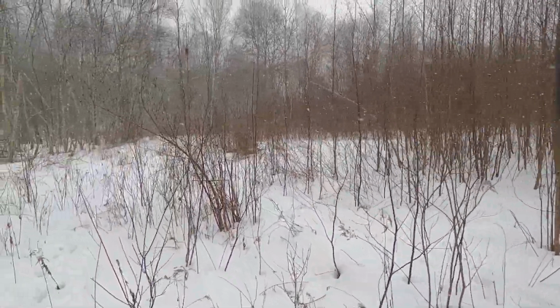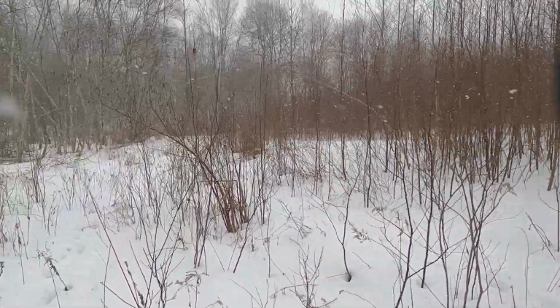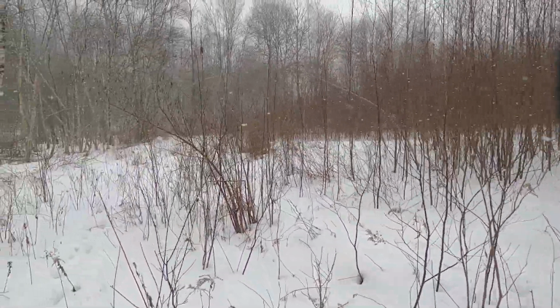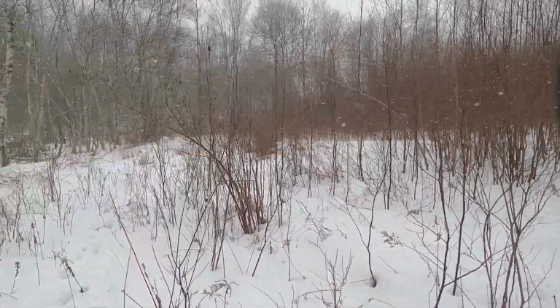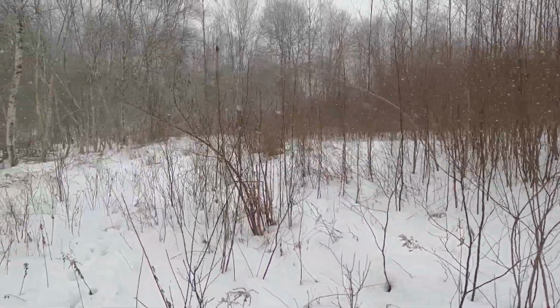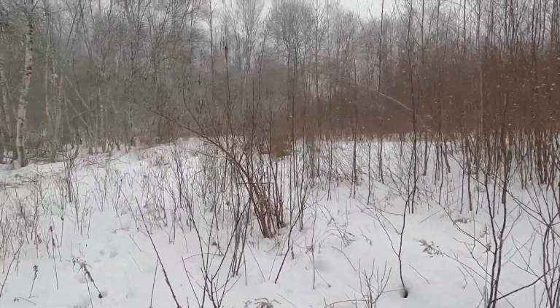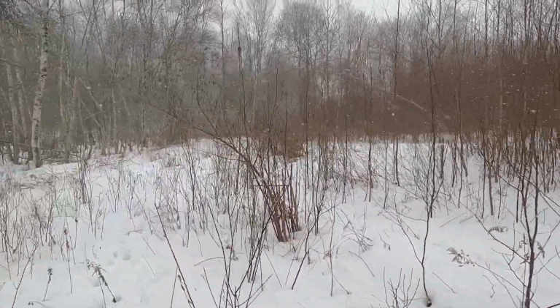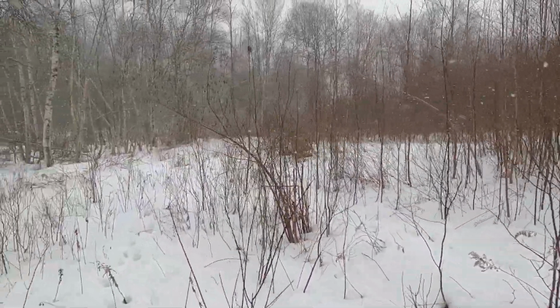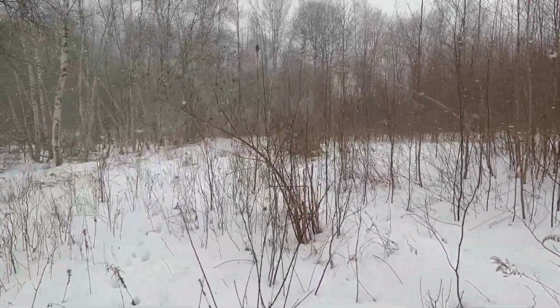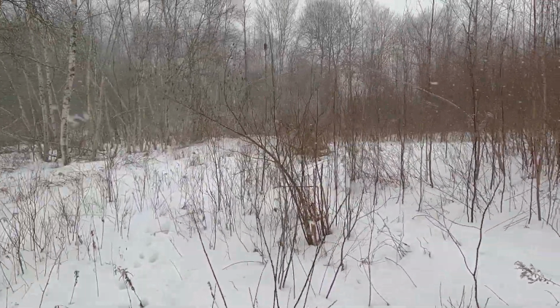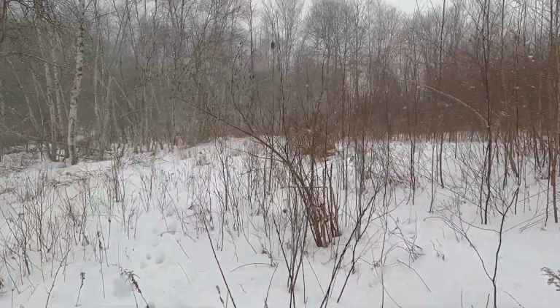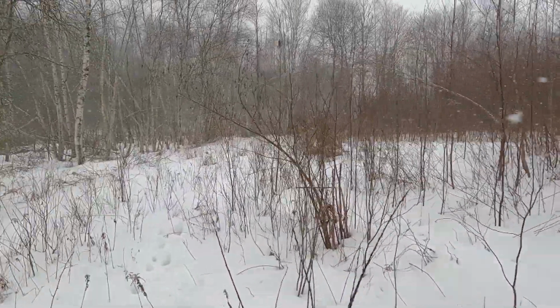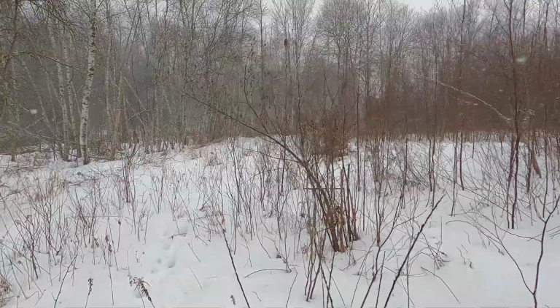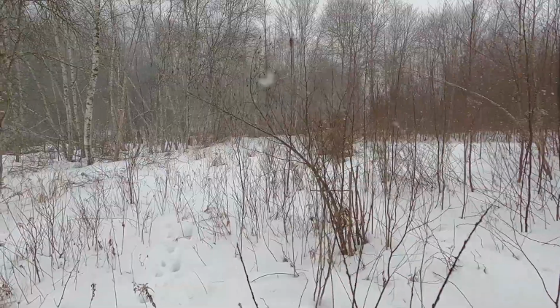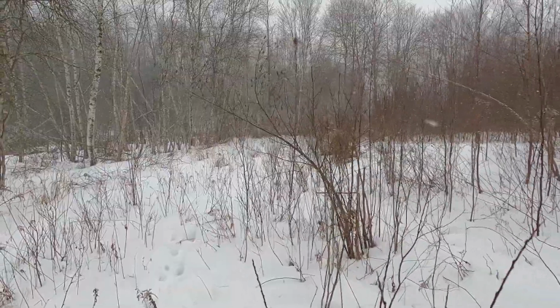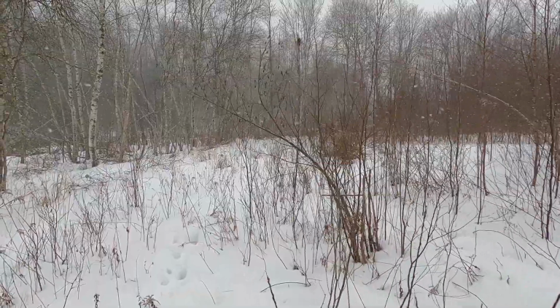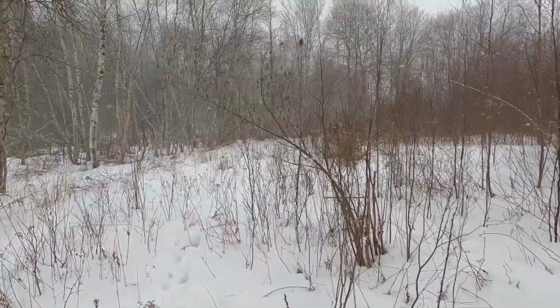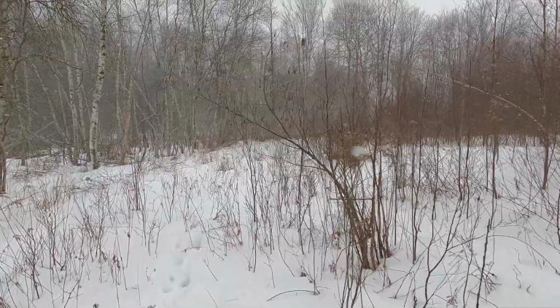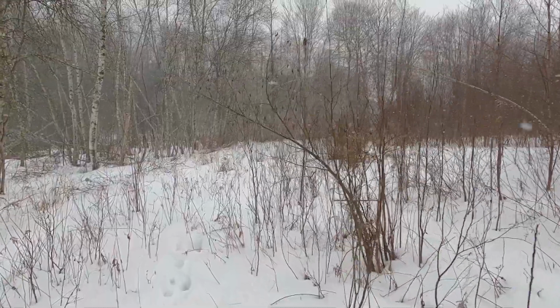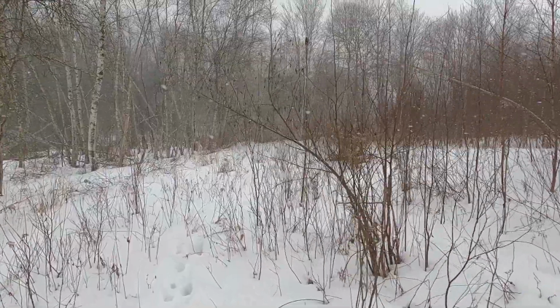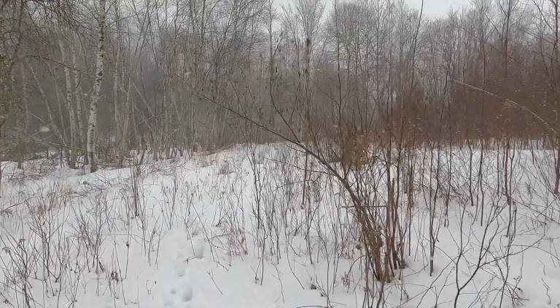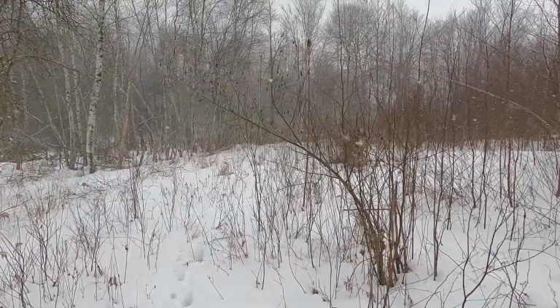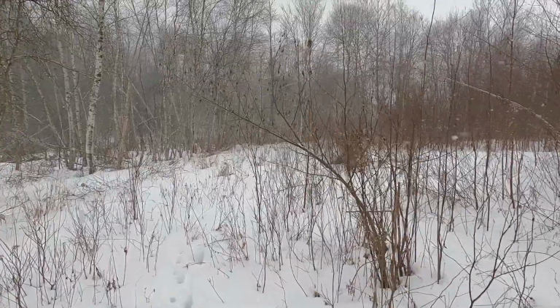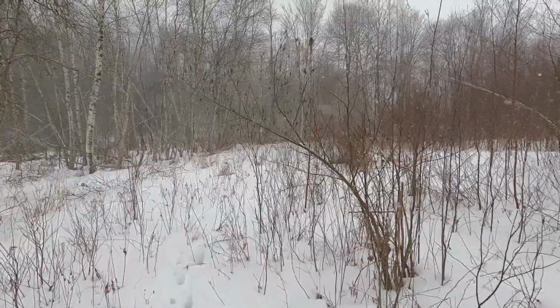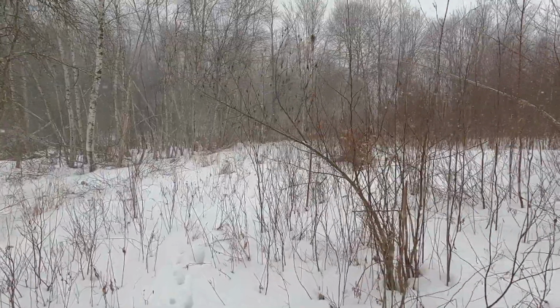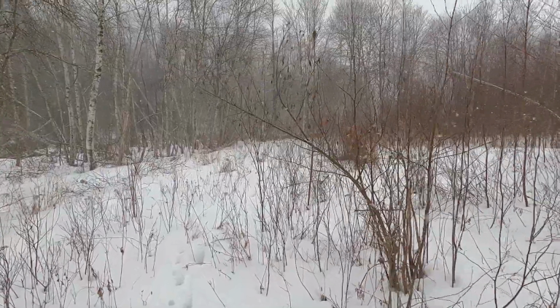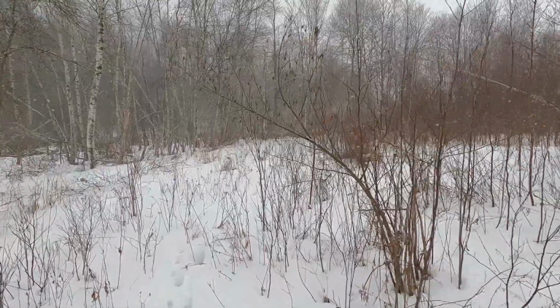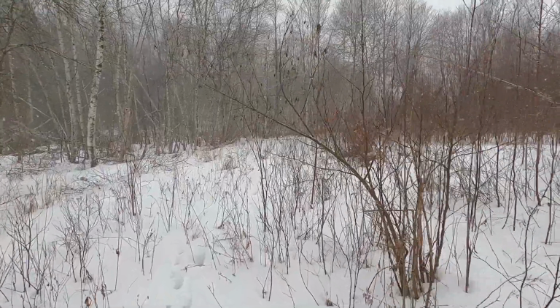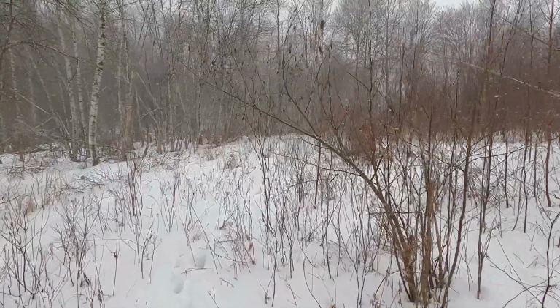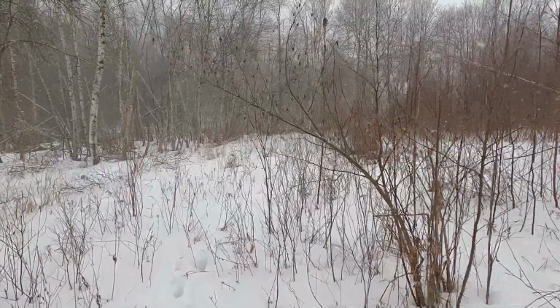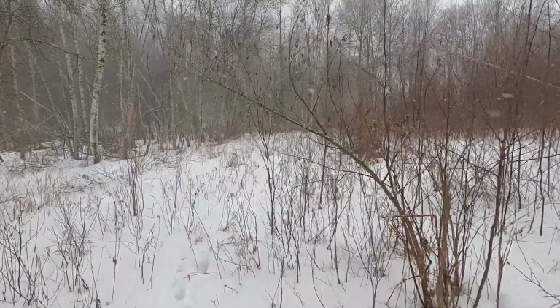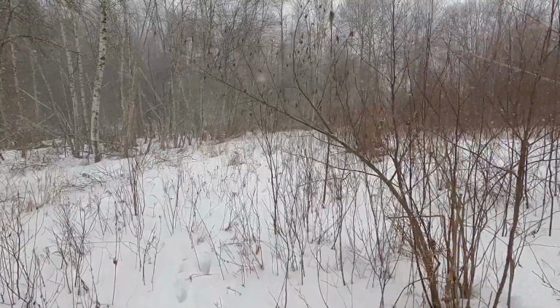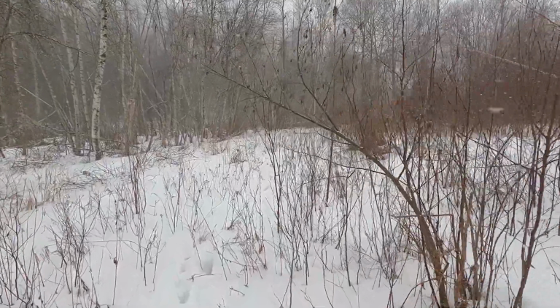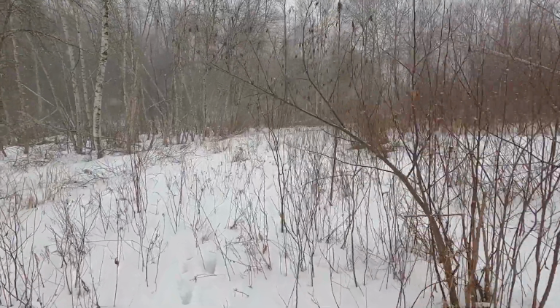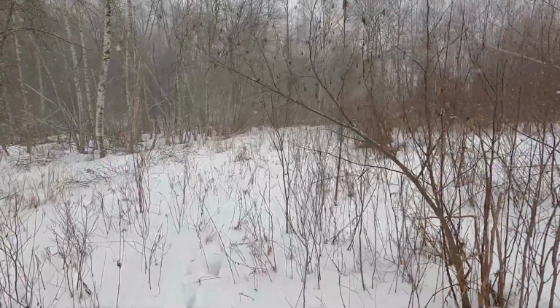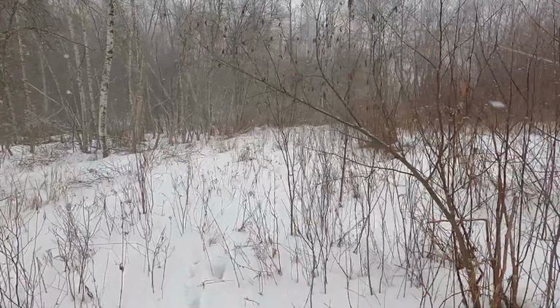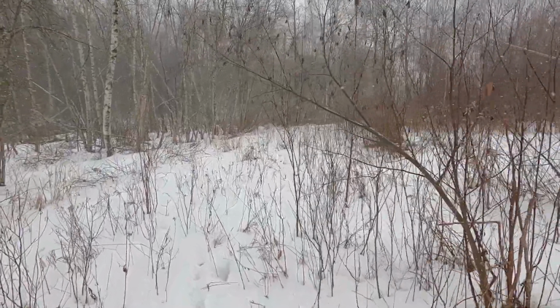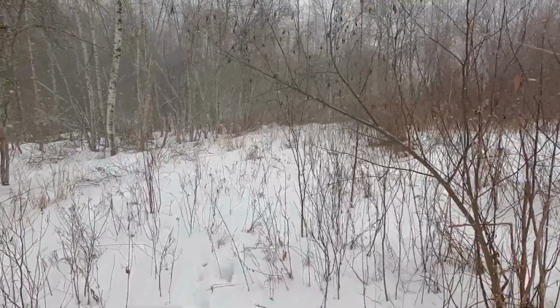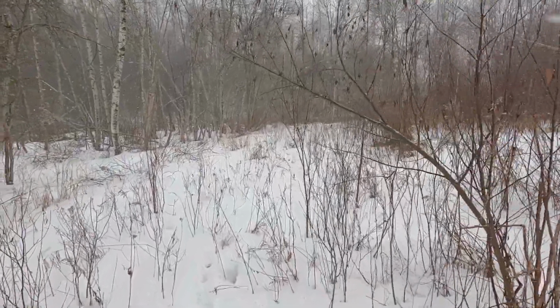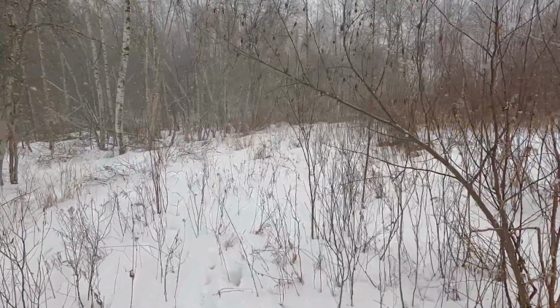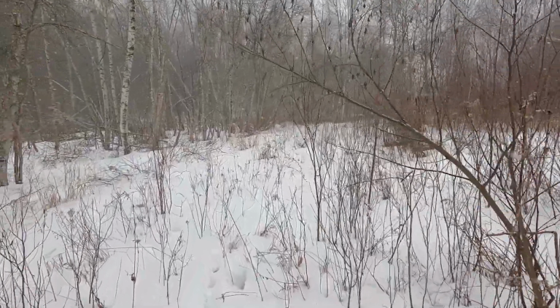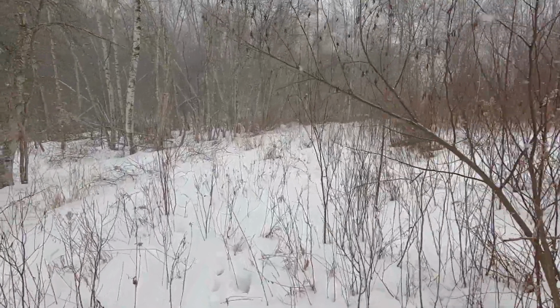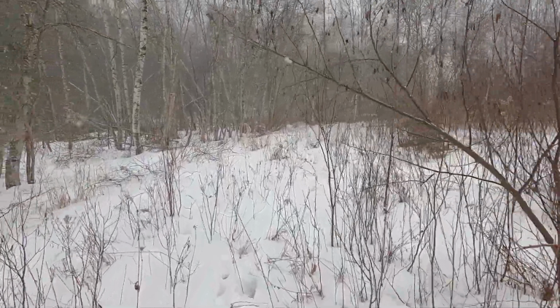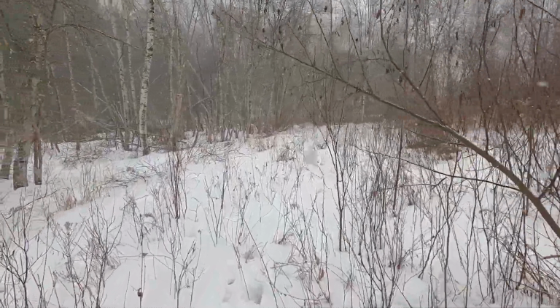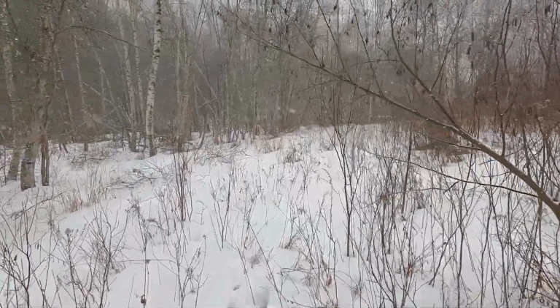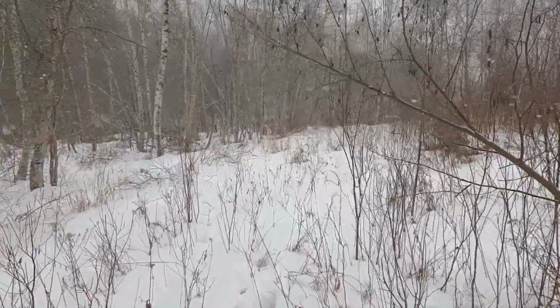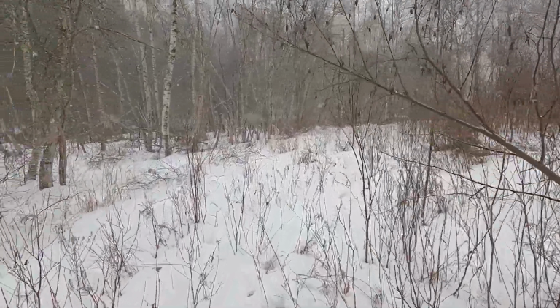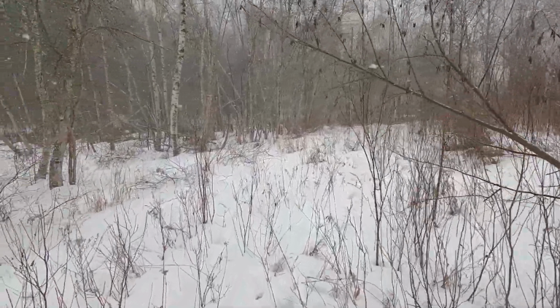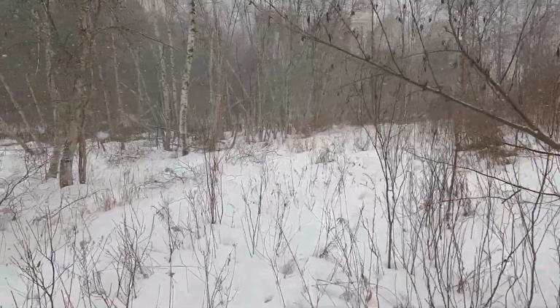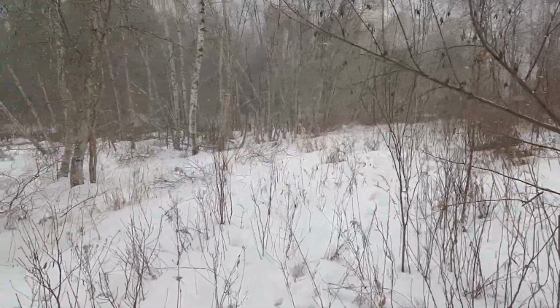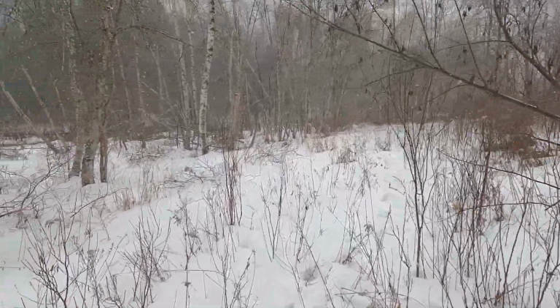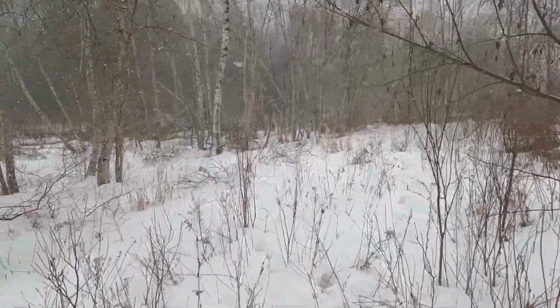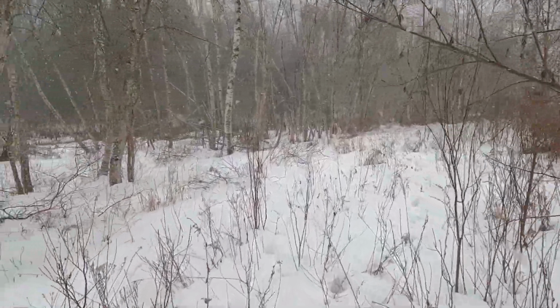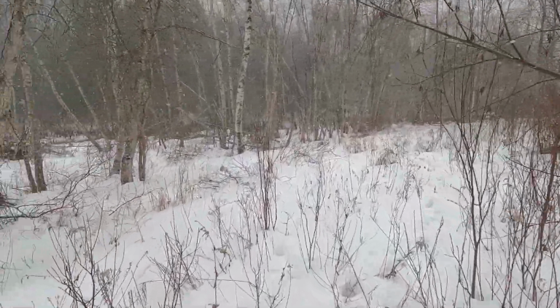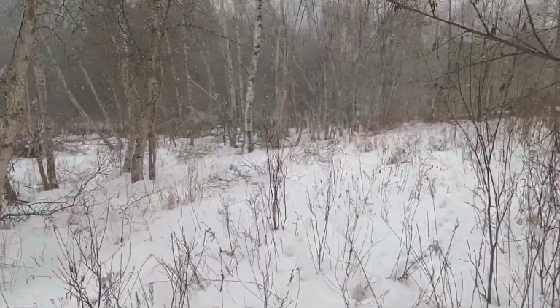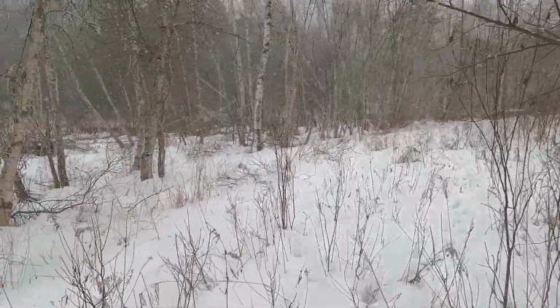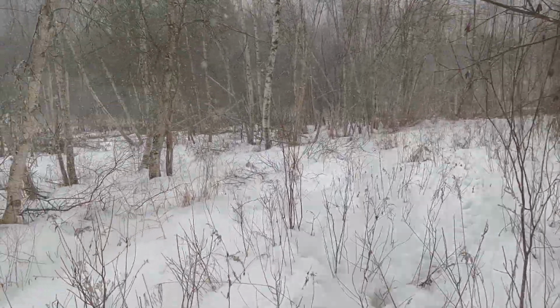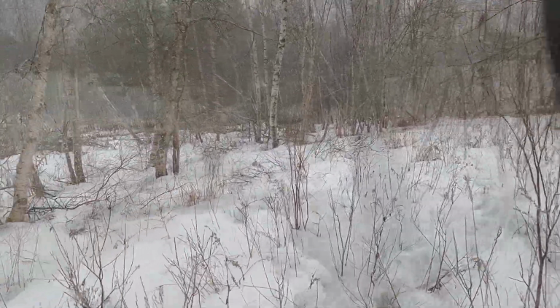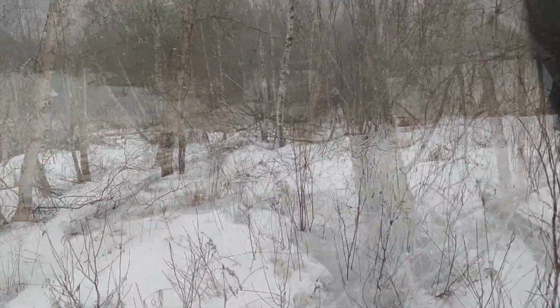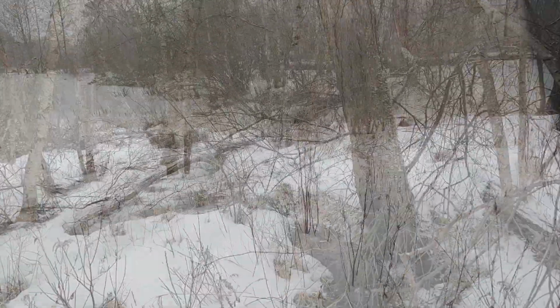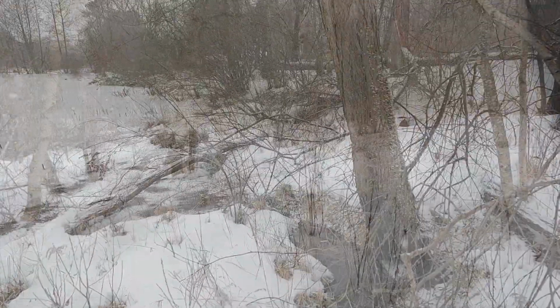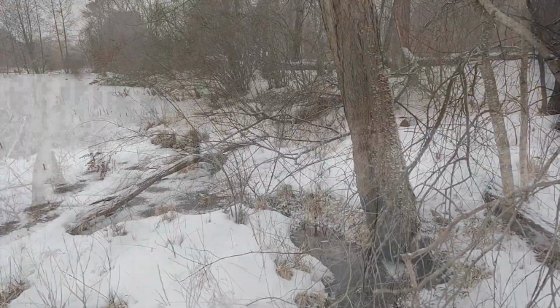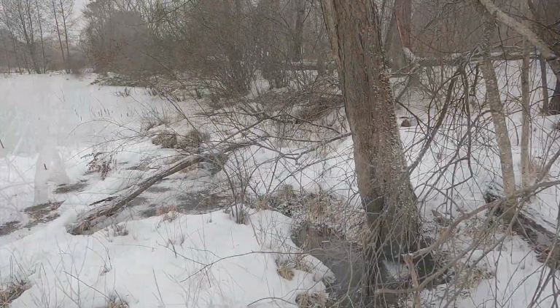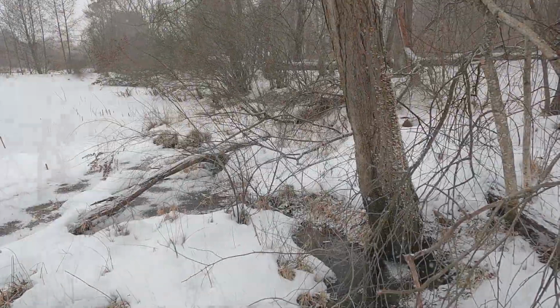When you get to the area where the aspen field is on the right and the birch grove is on the left, you're just about at the pond.